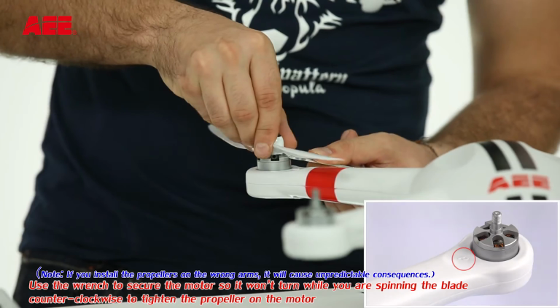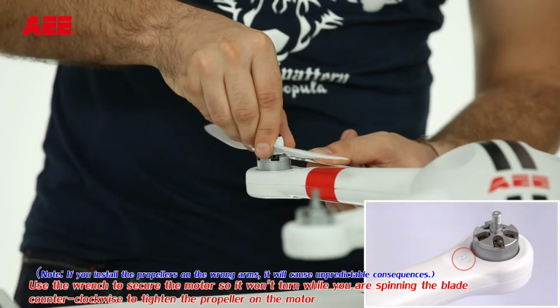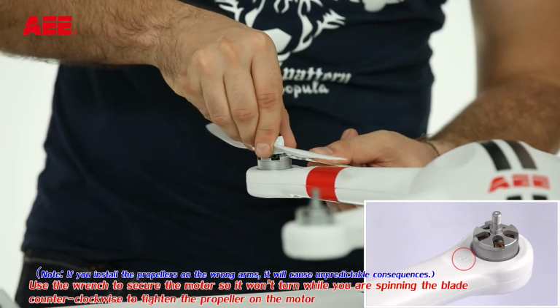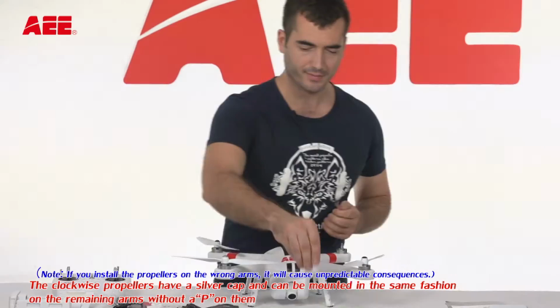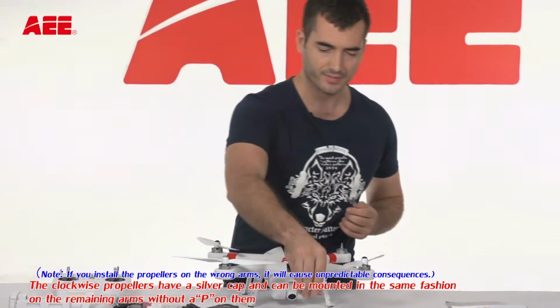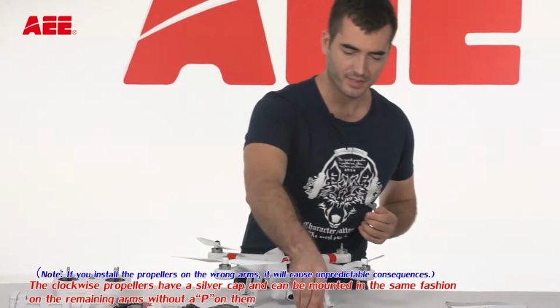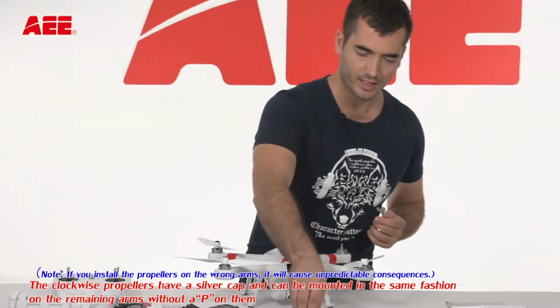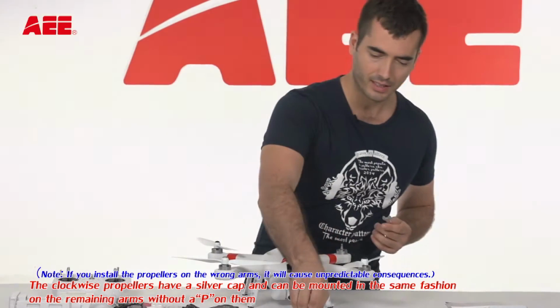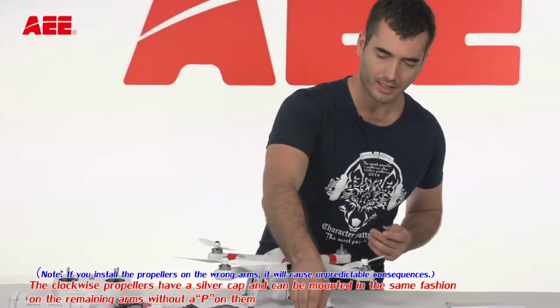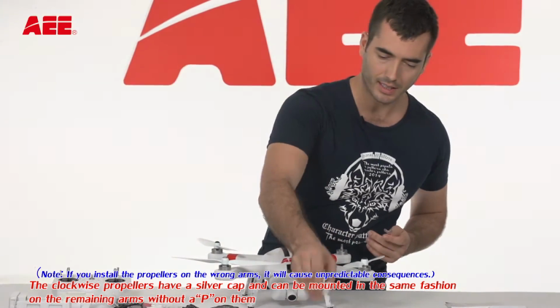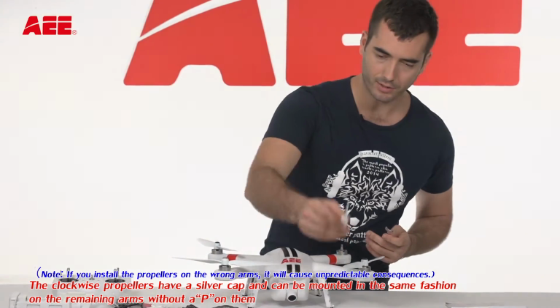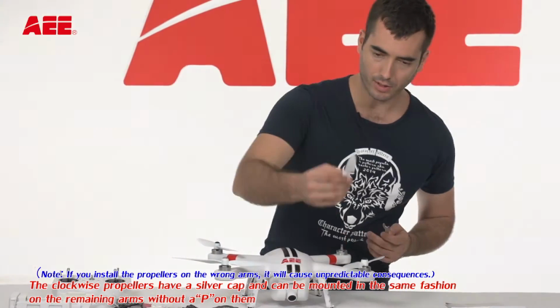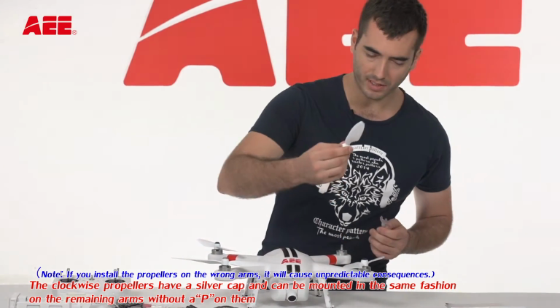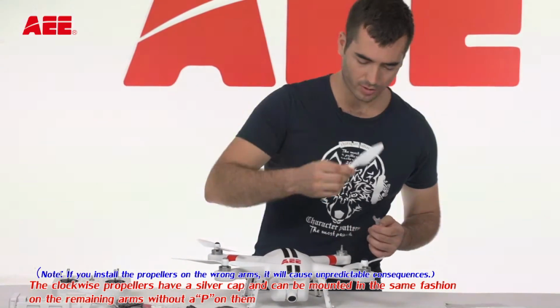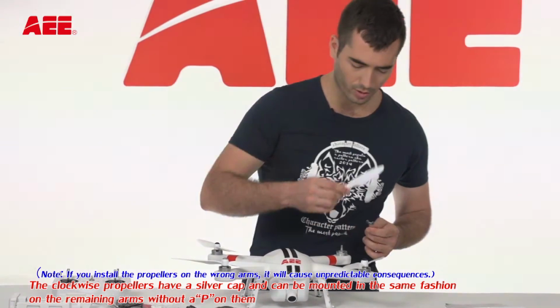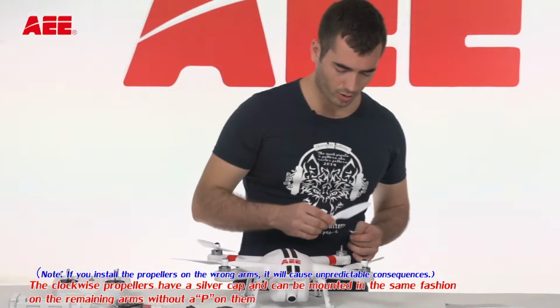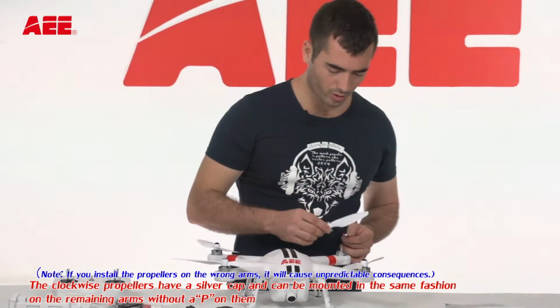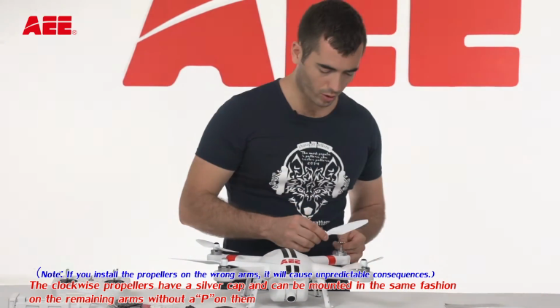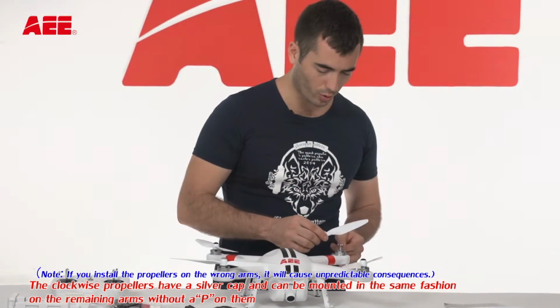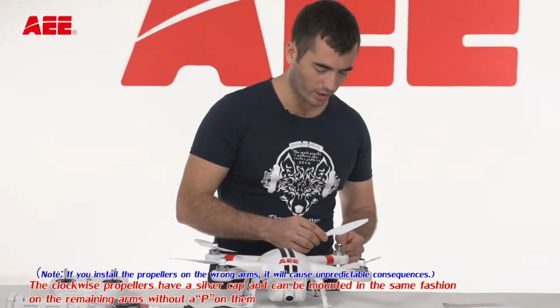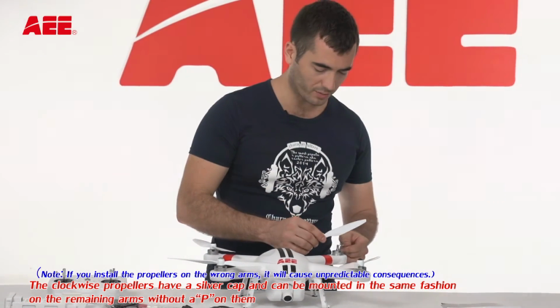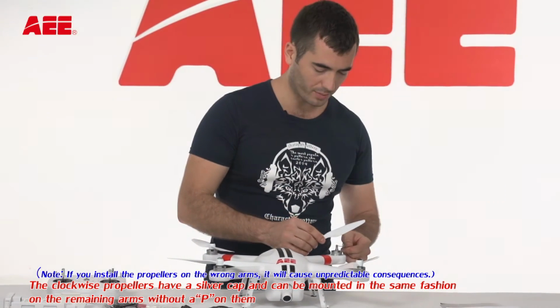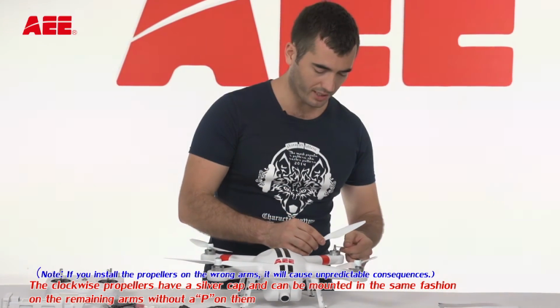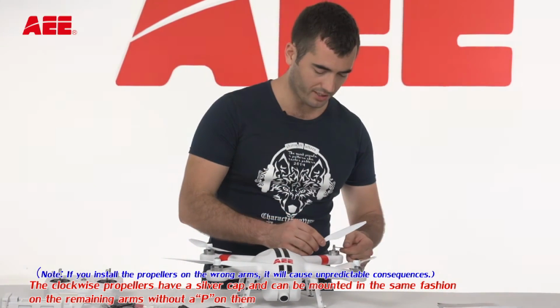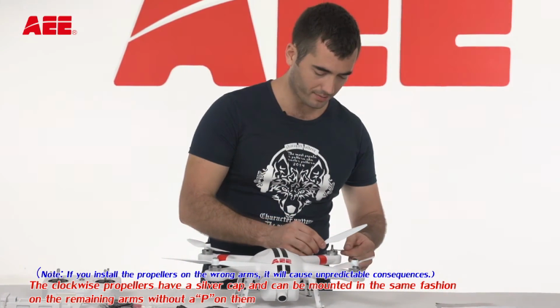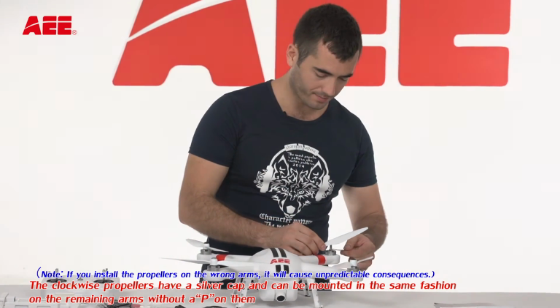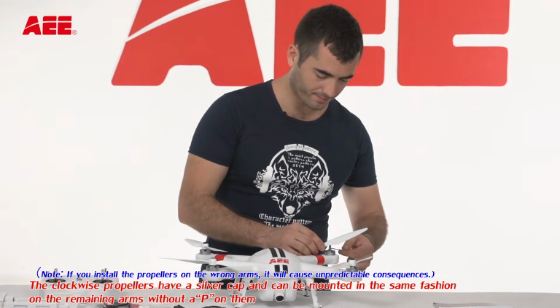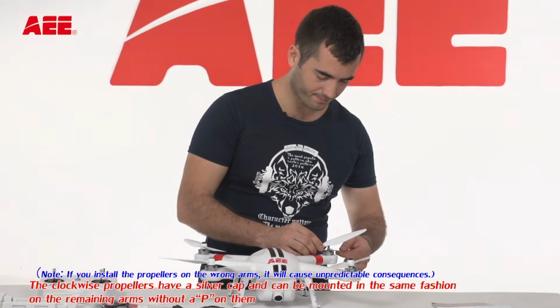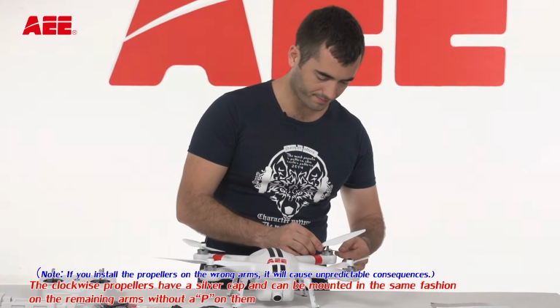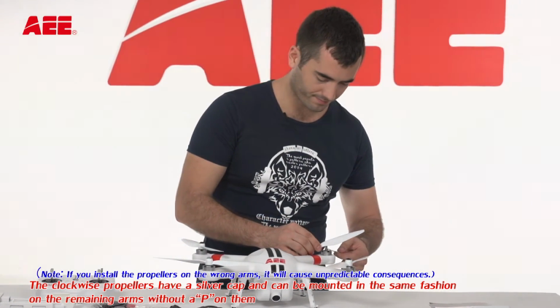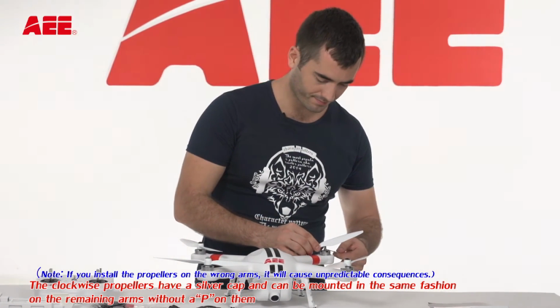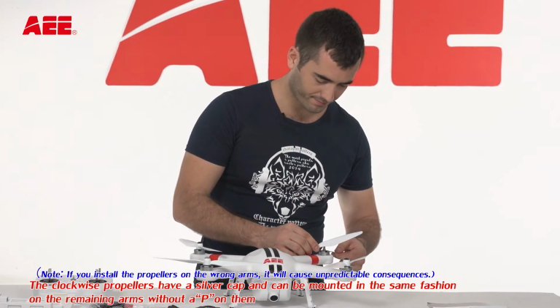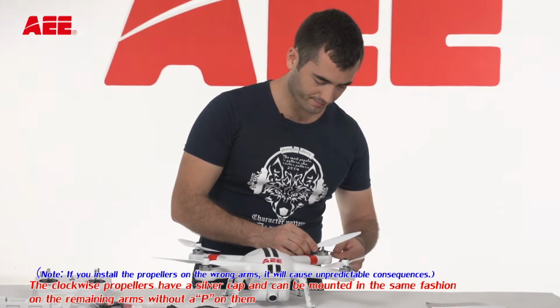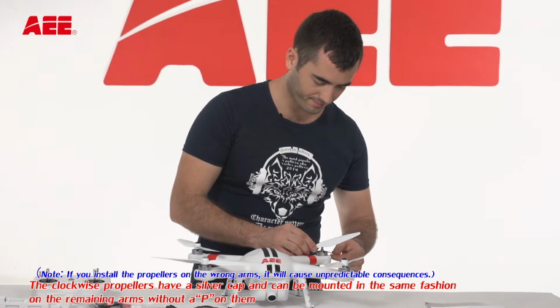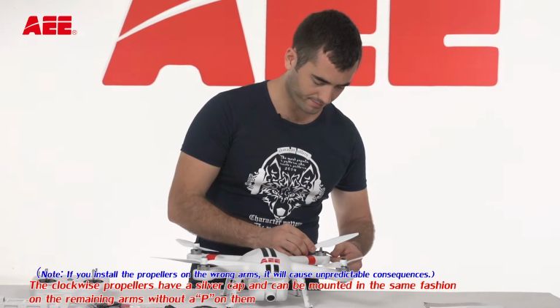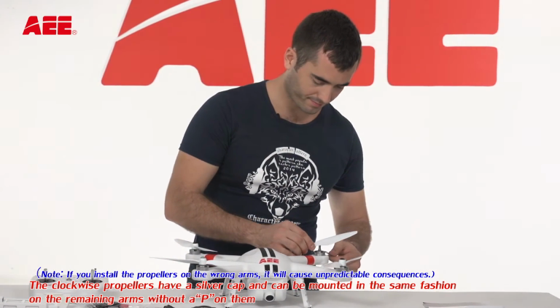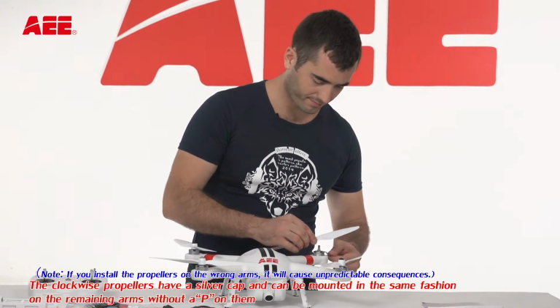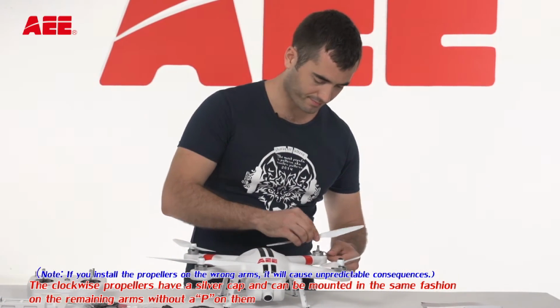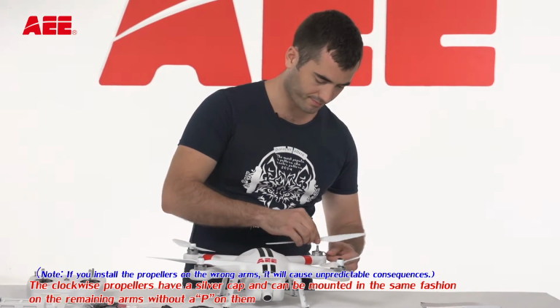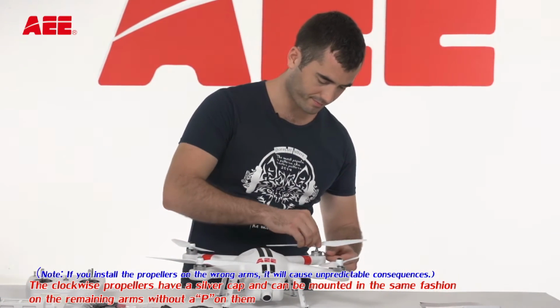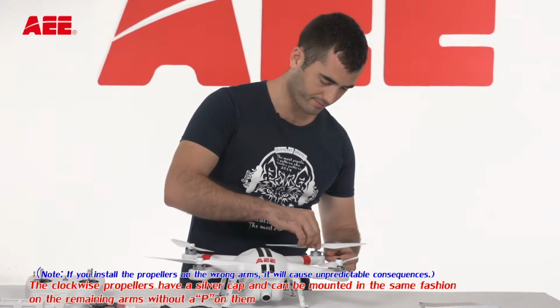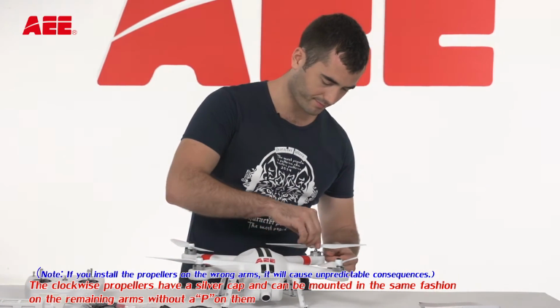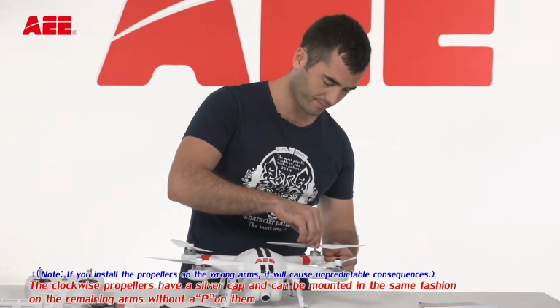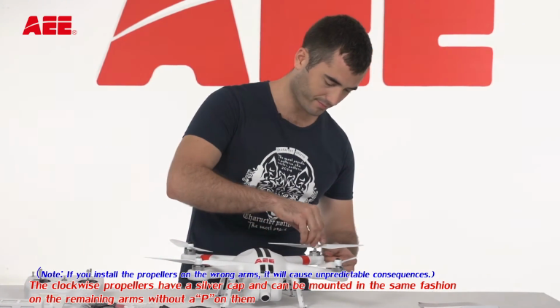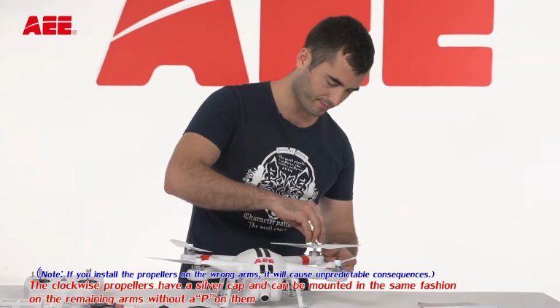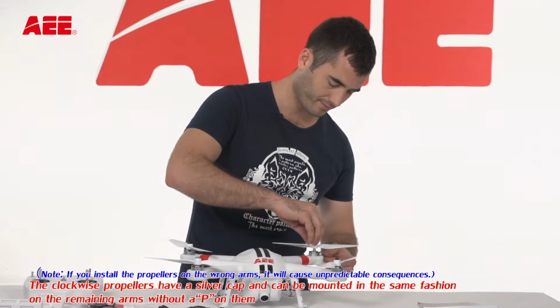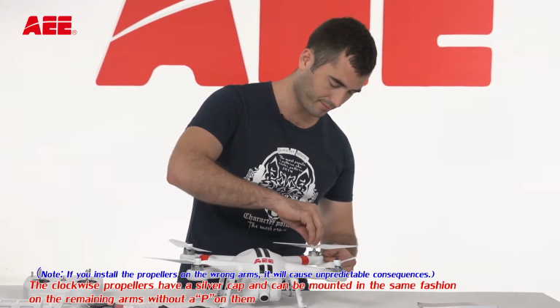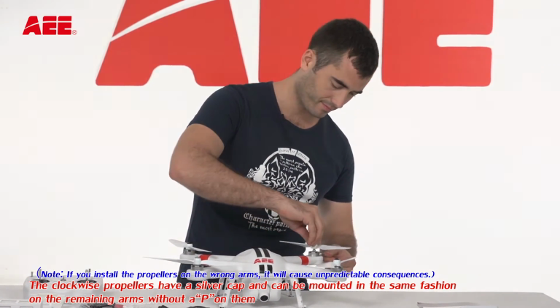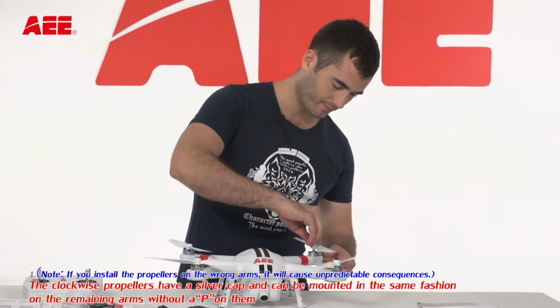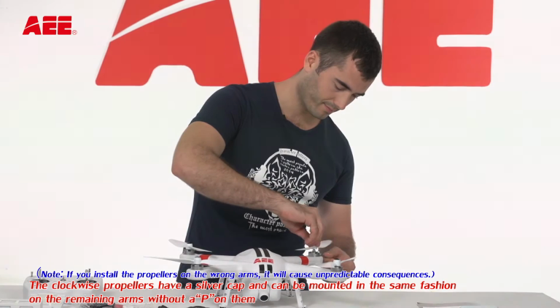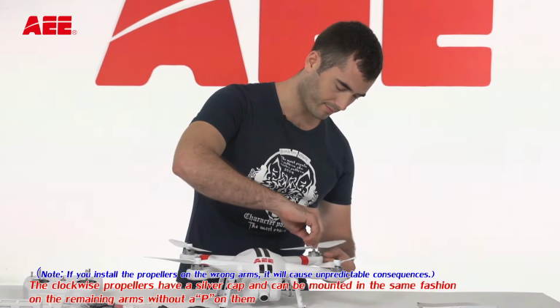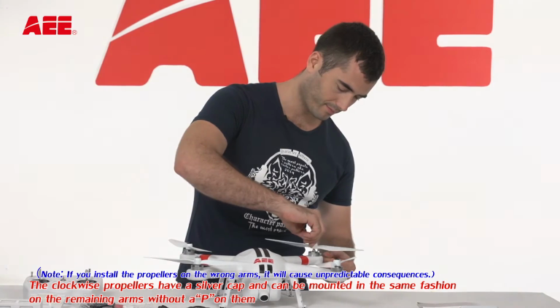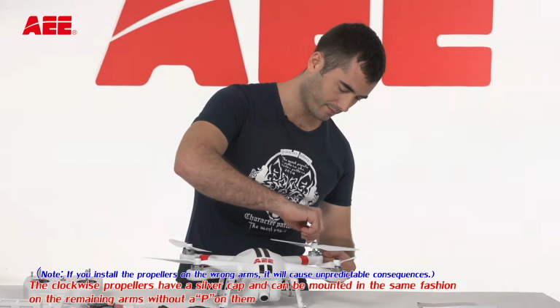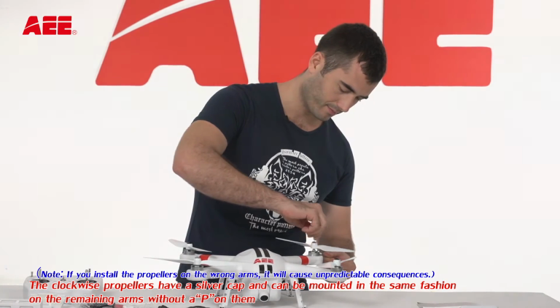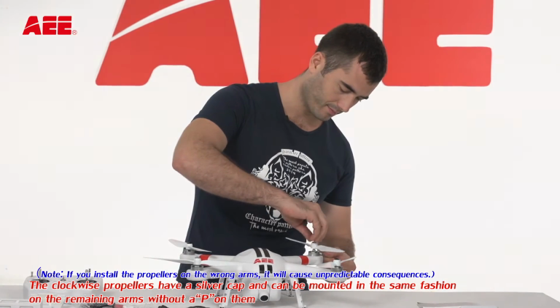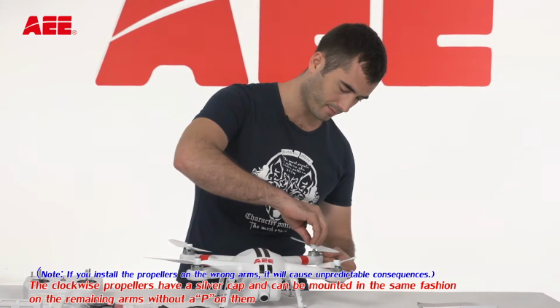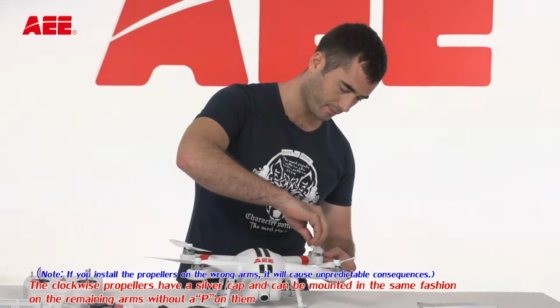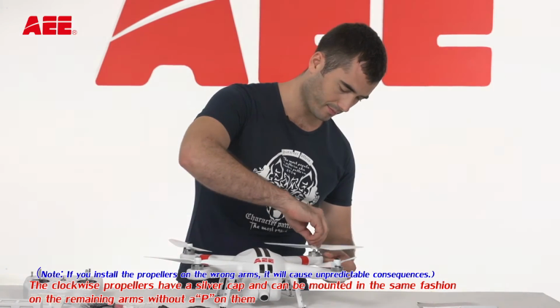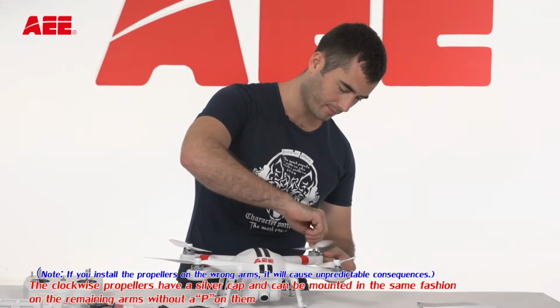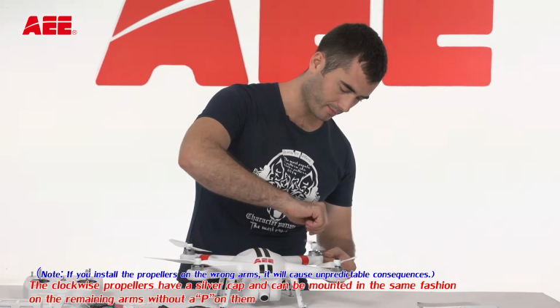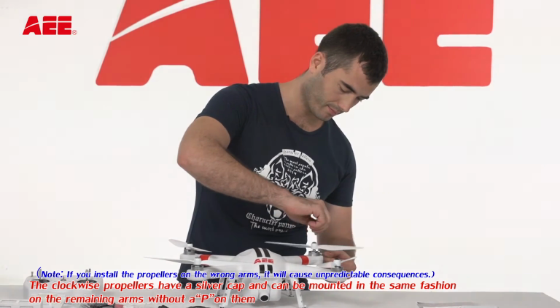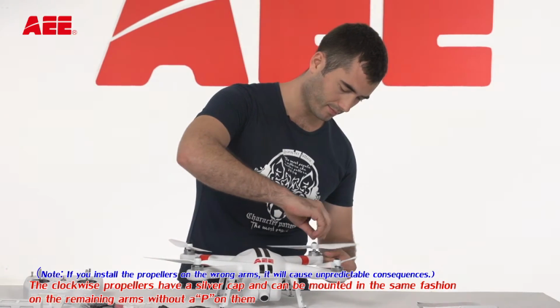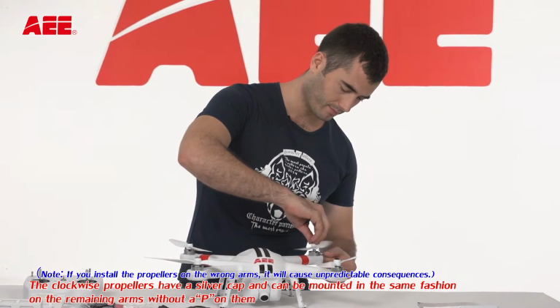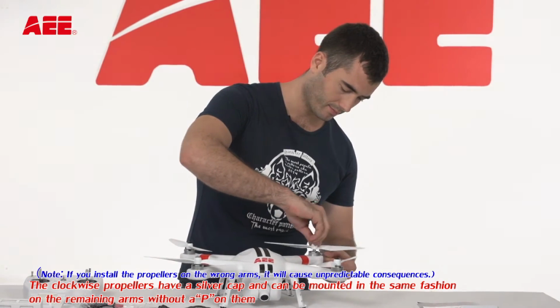The clockwise propellers have a silver cap and can be mounted in the same fashion on the remaining arms without a P on them.